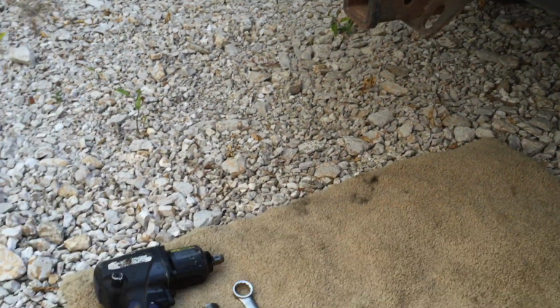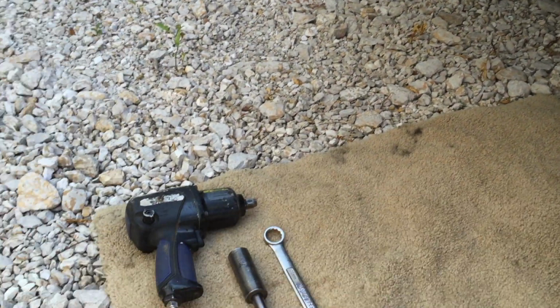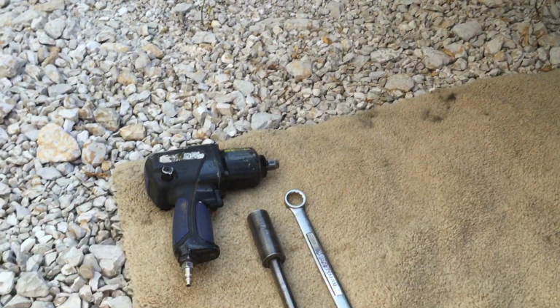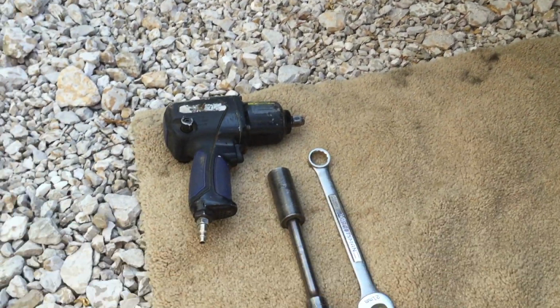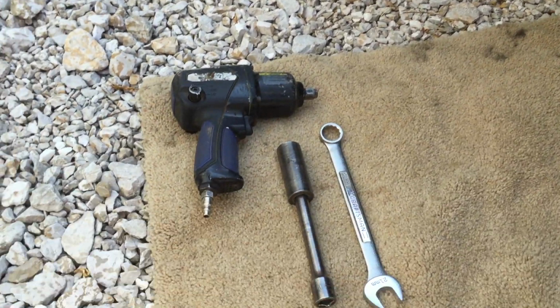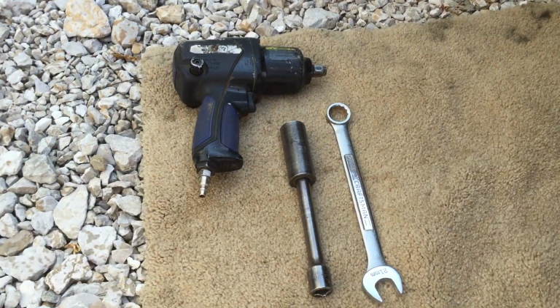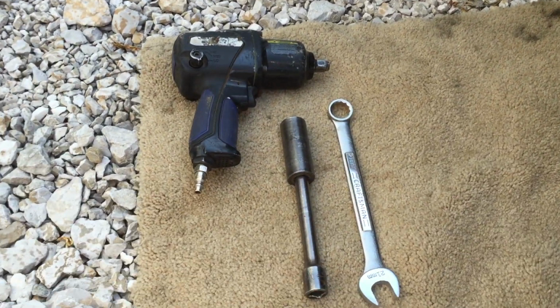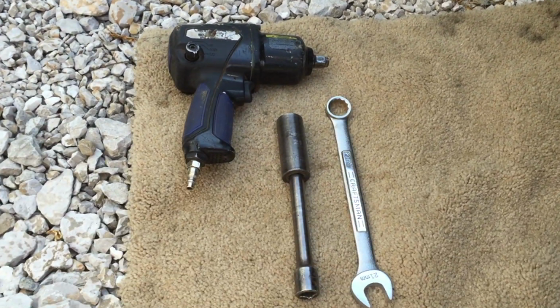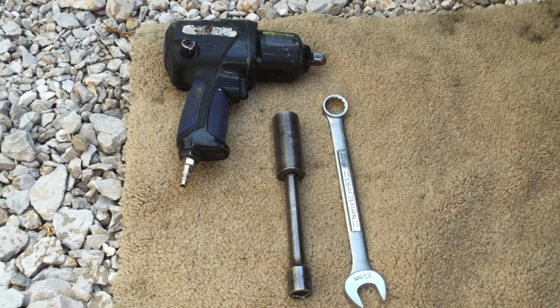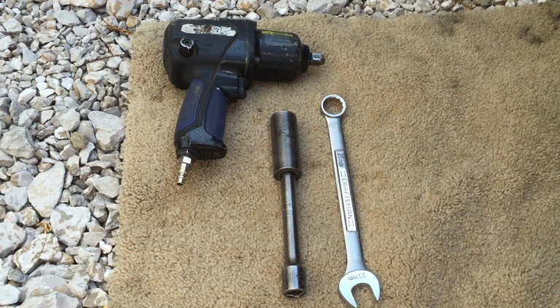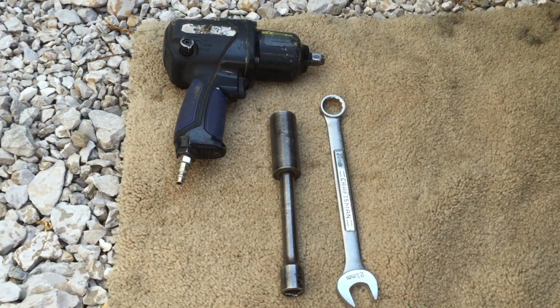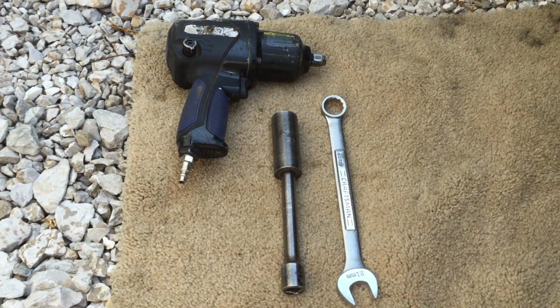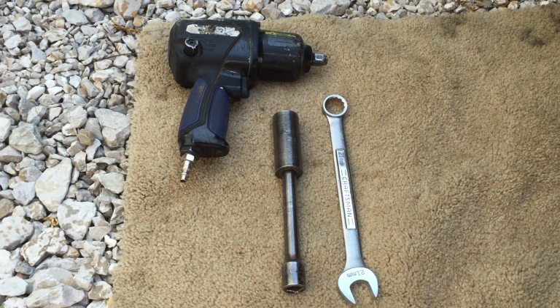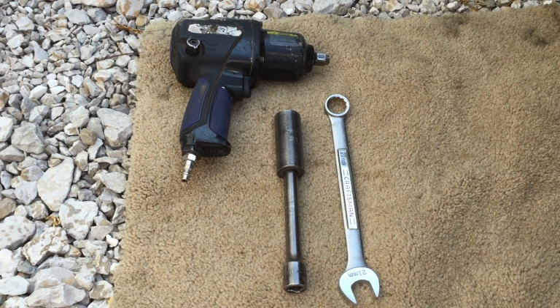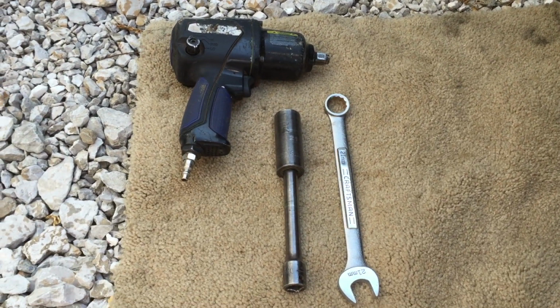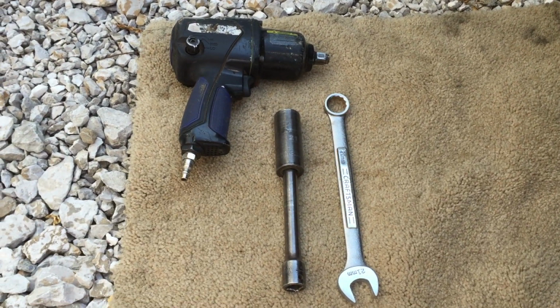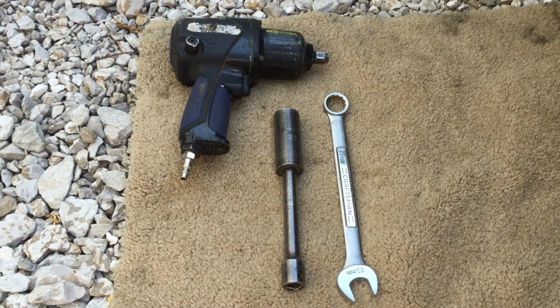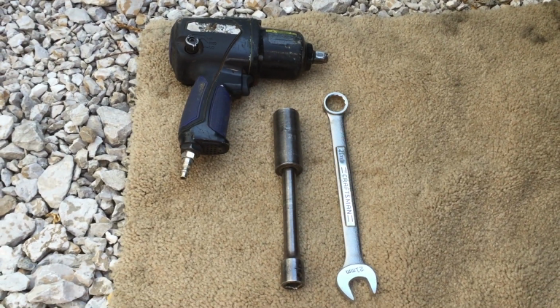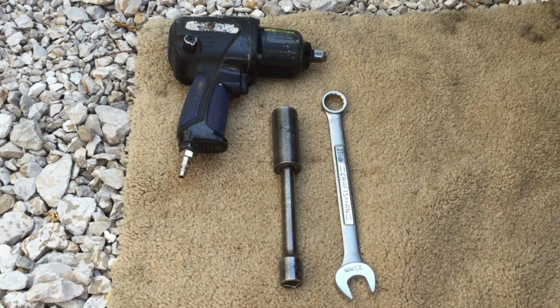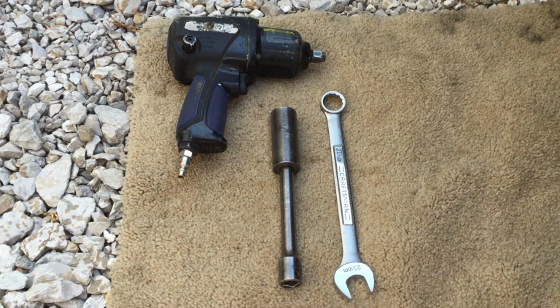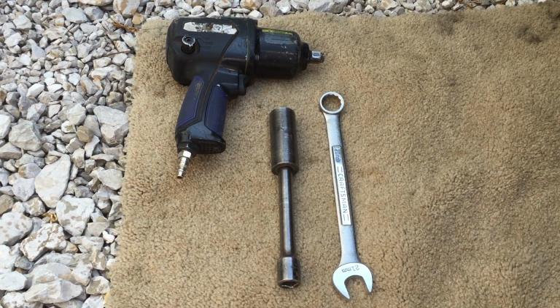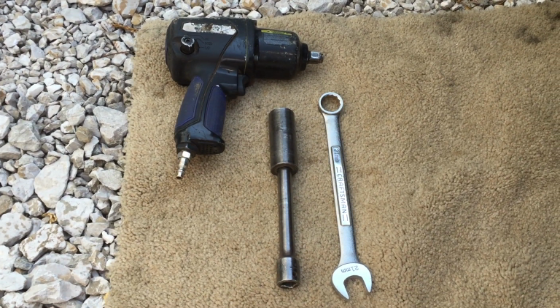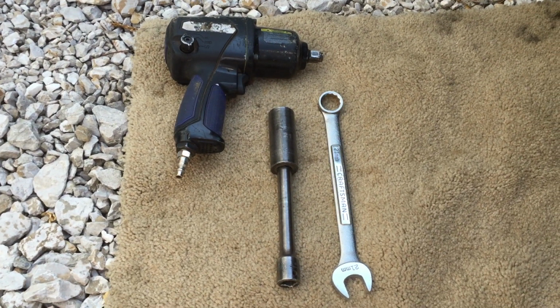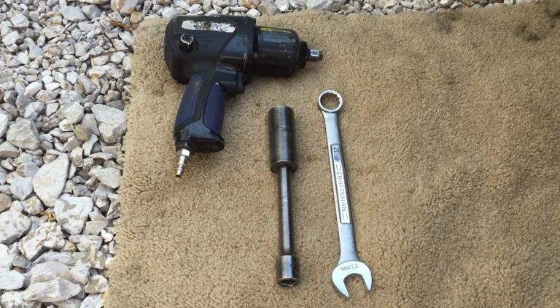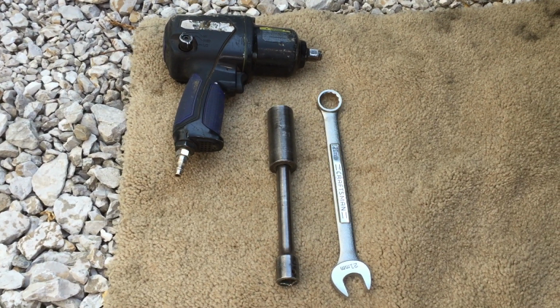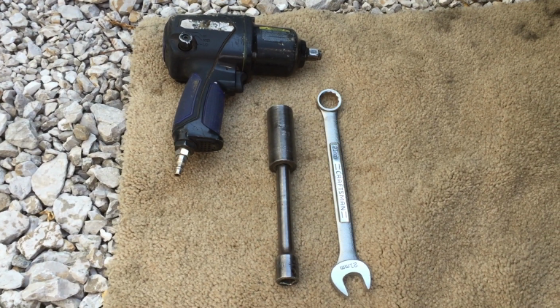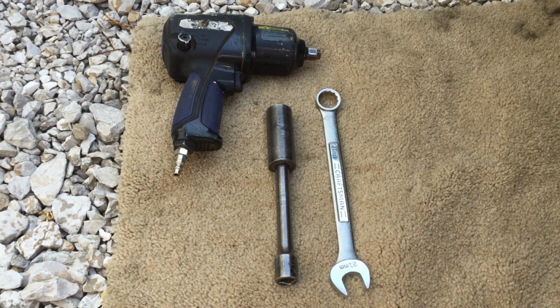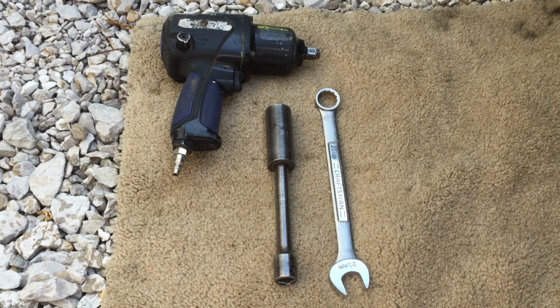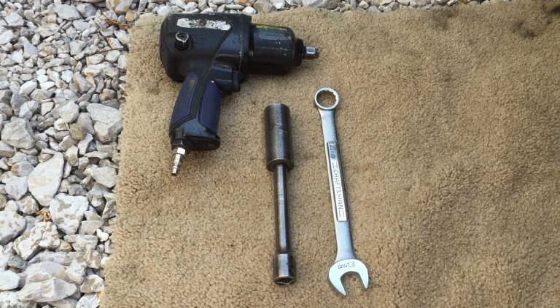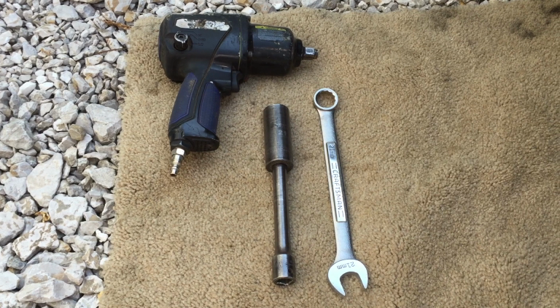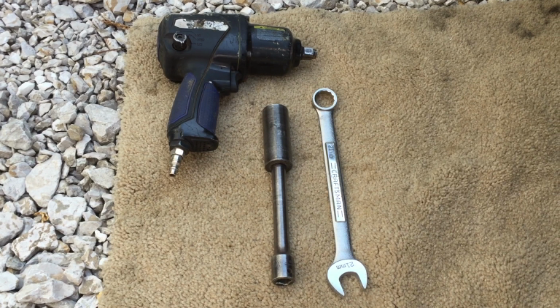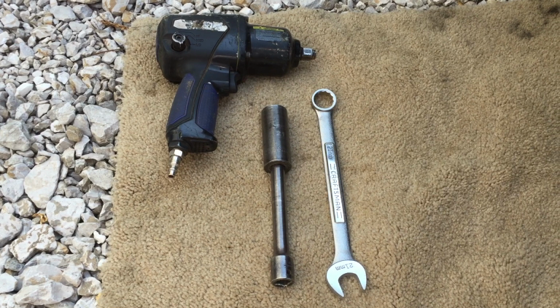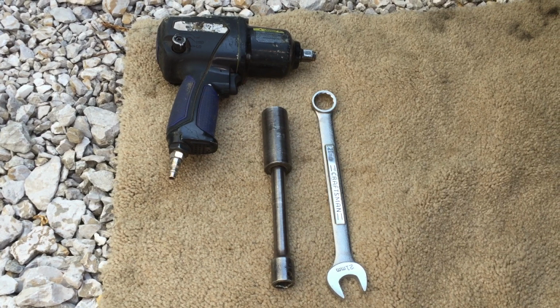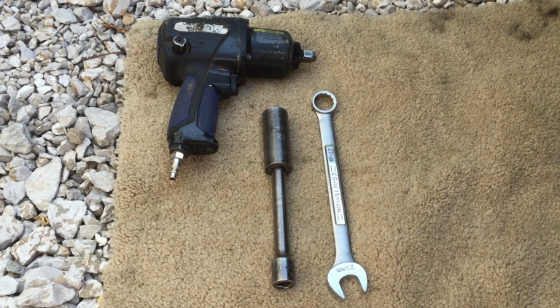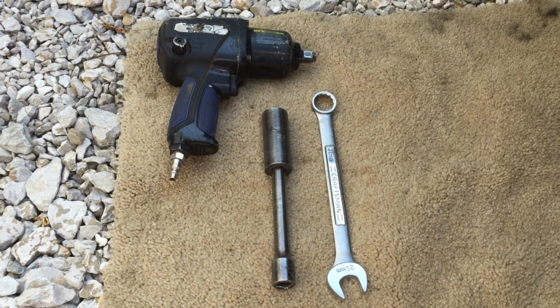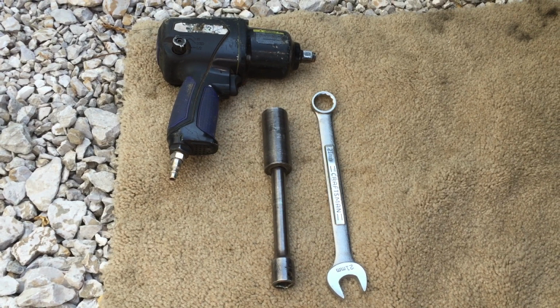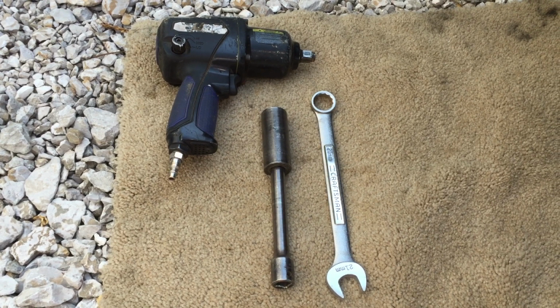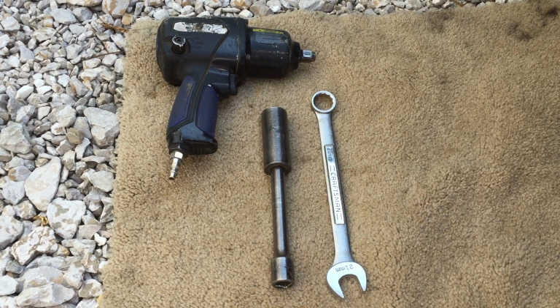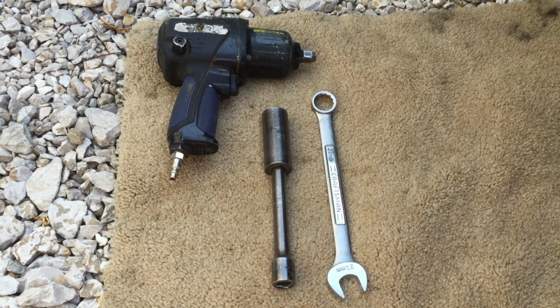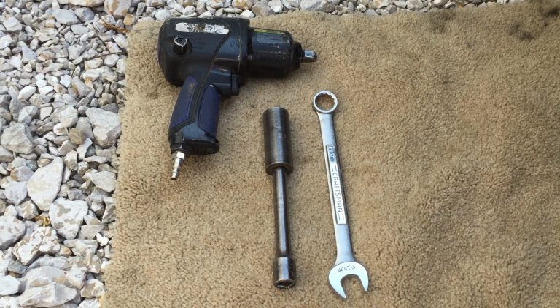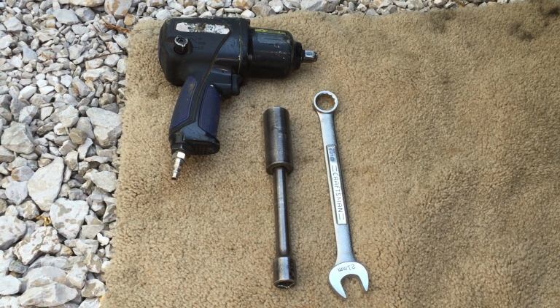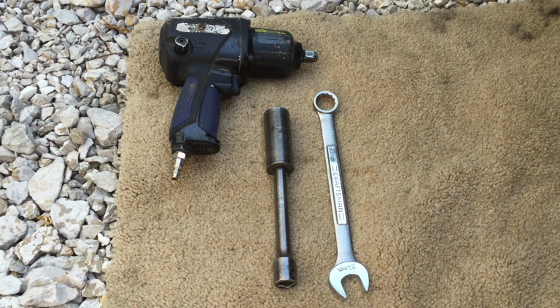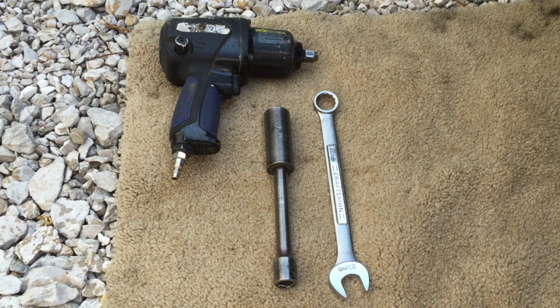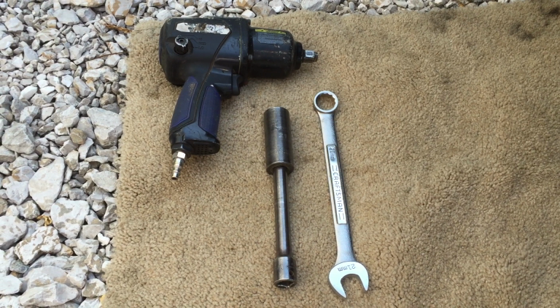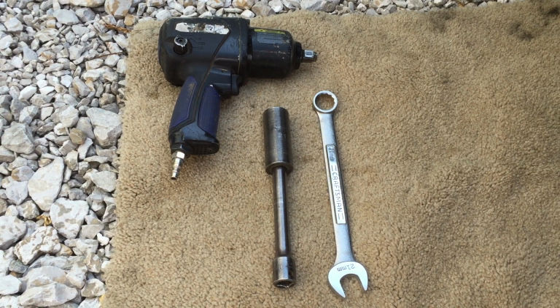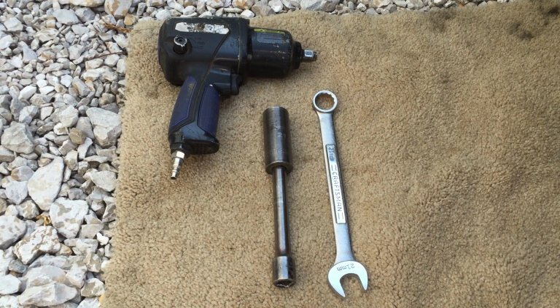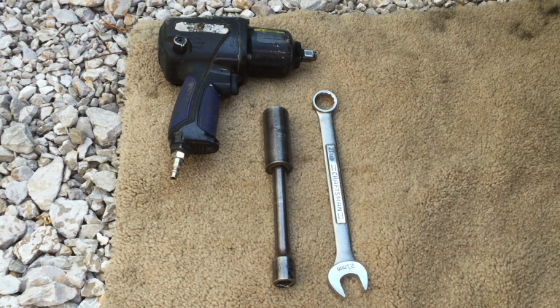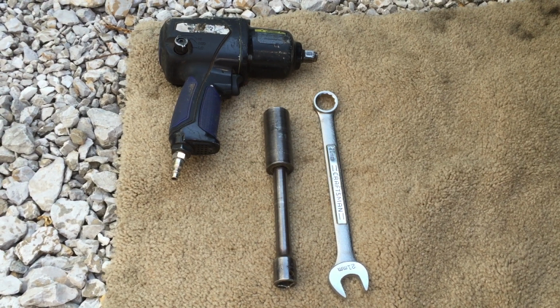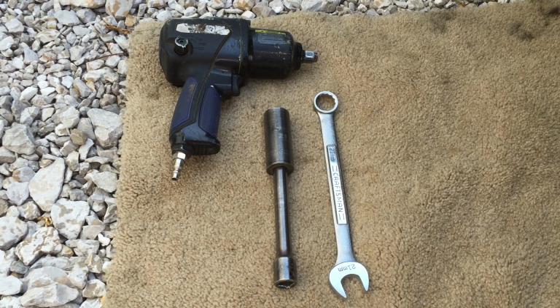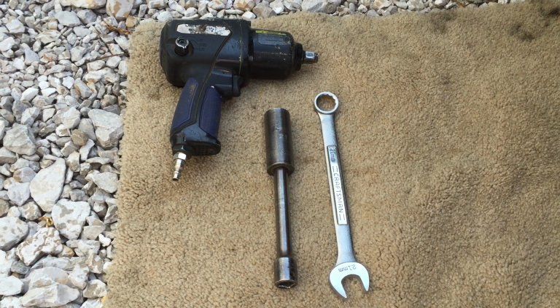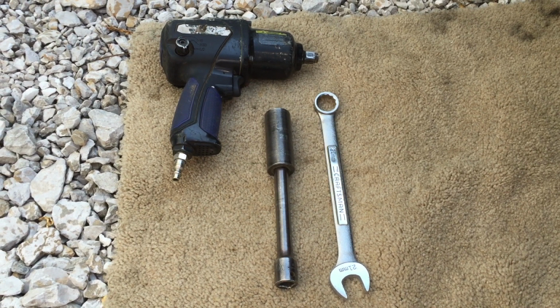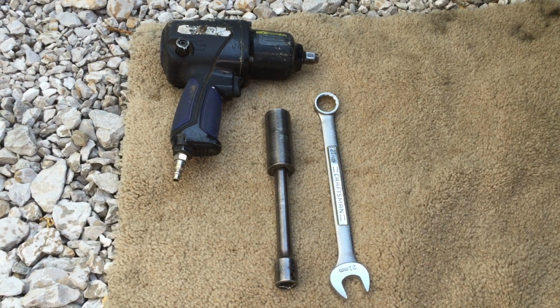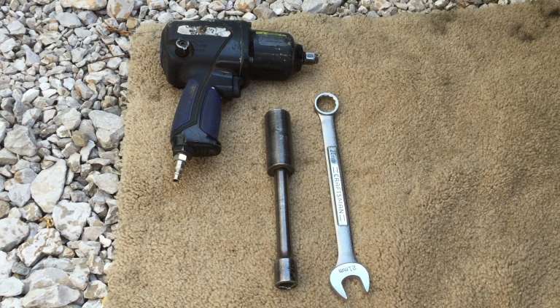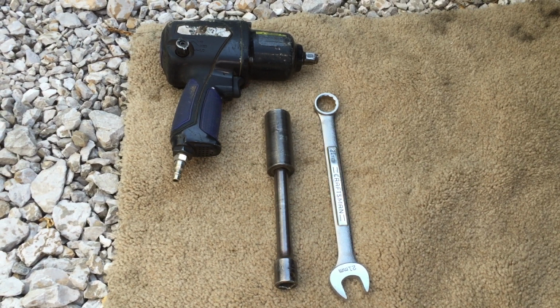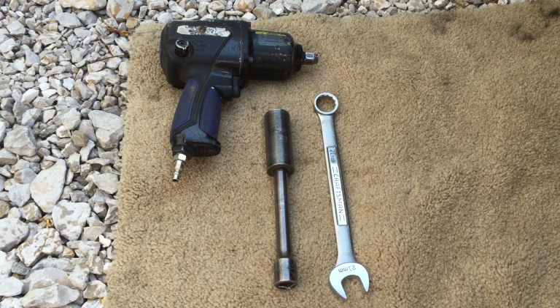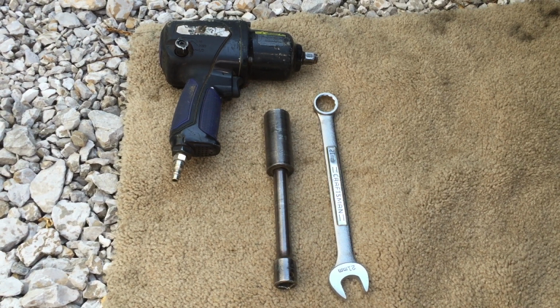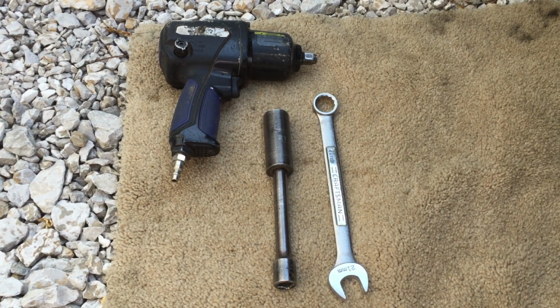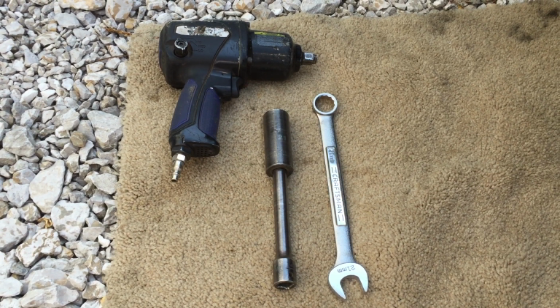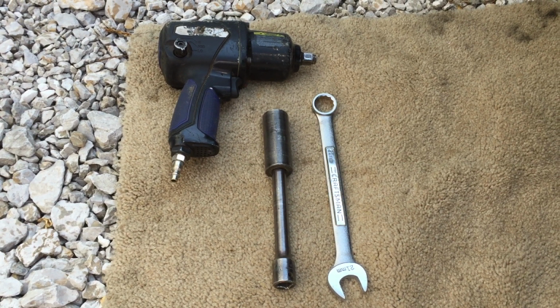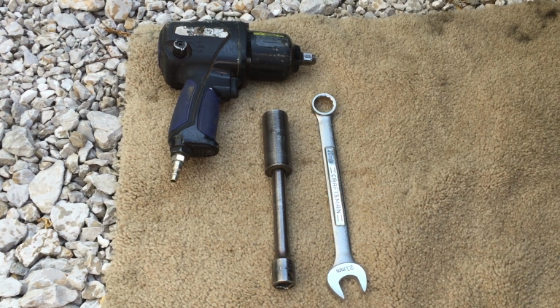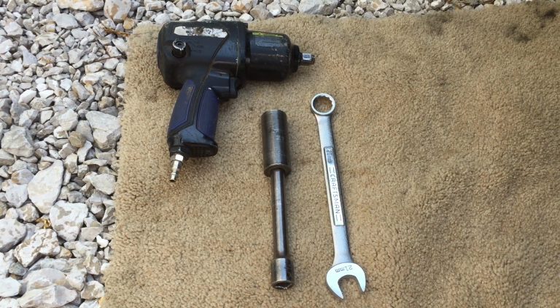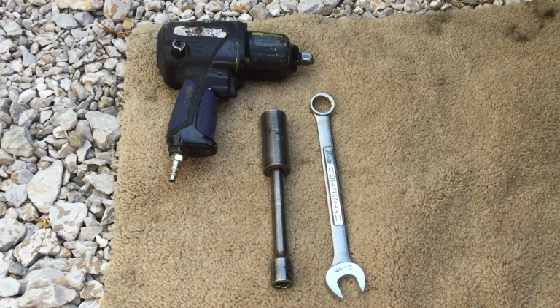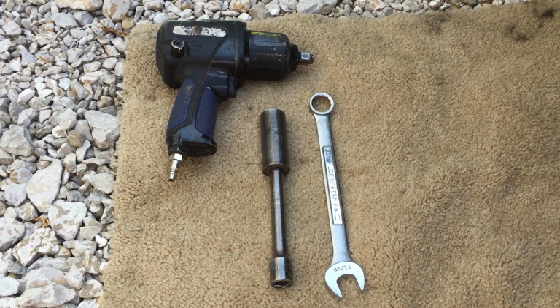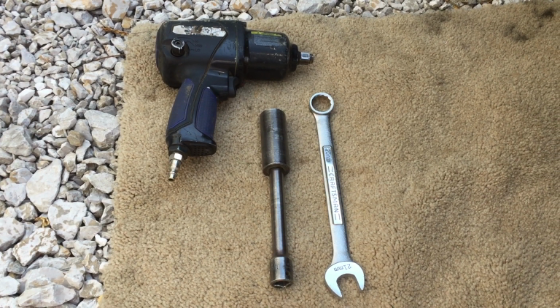Here are the tools that you're going to need: an air gun, a 21 millimeter socket, and a 21 millimeter wrench.